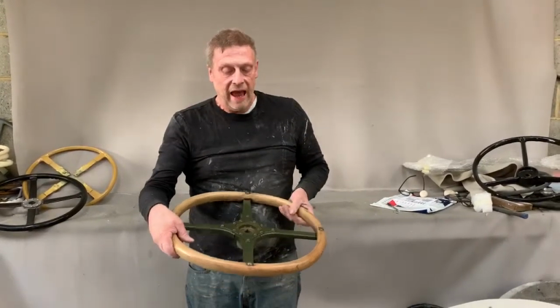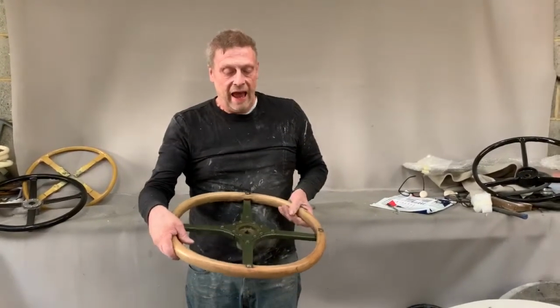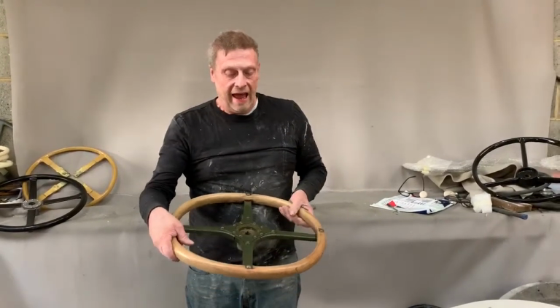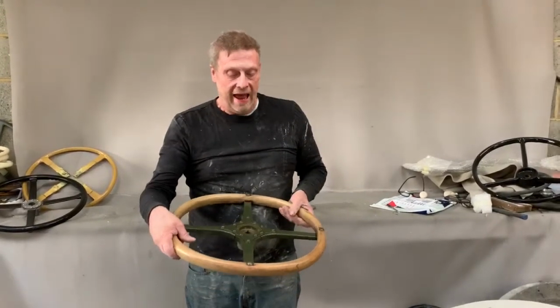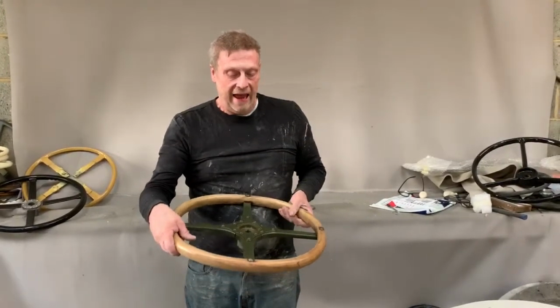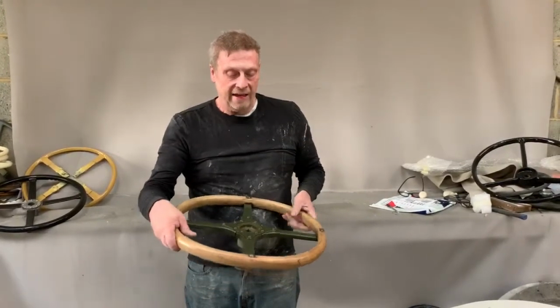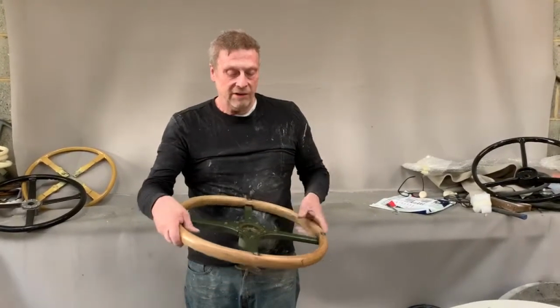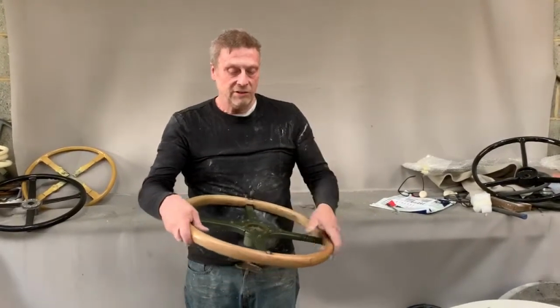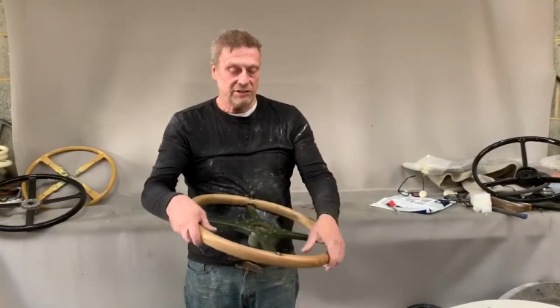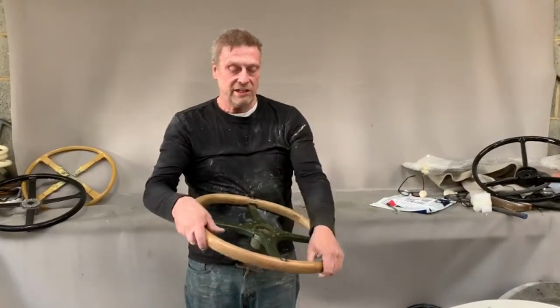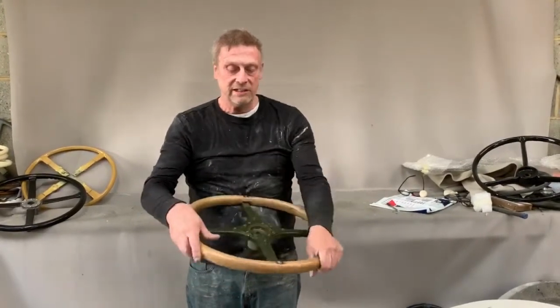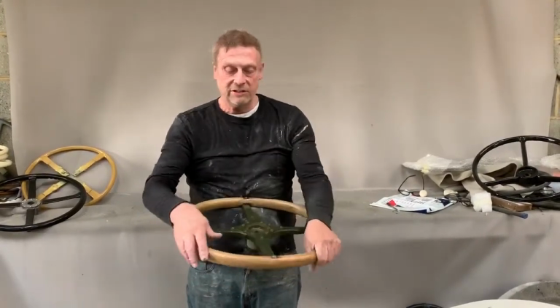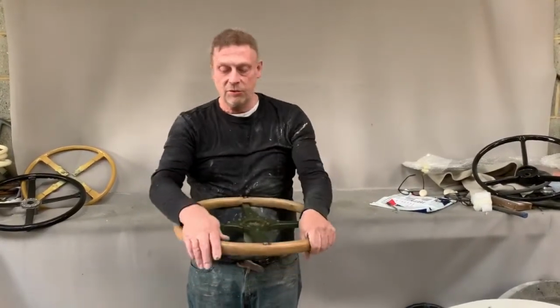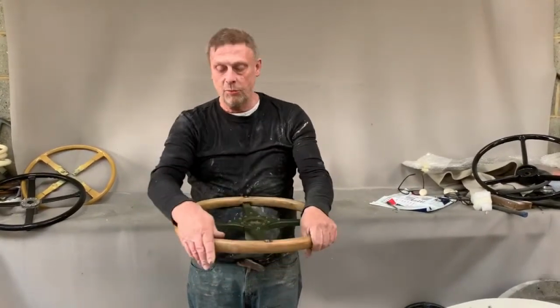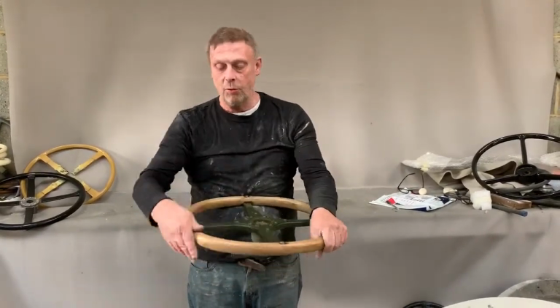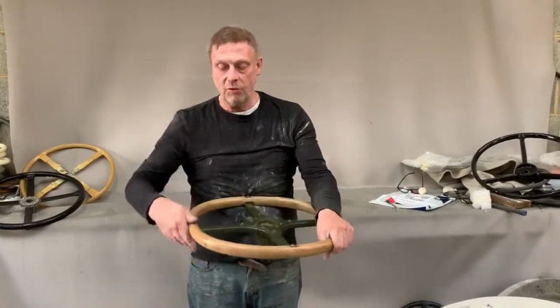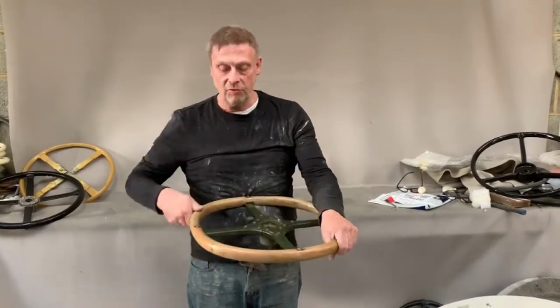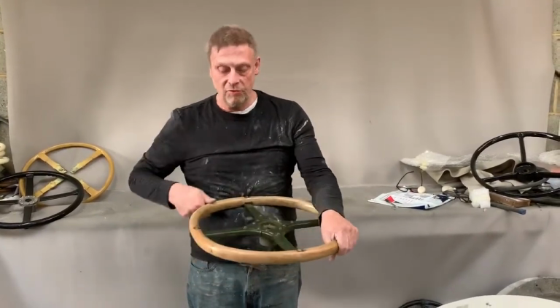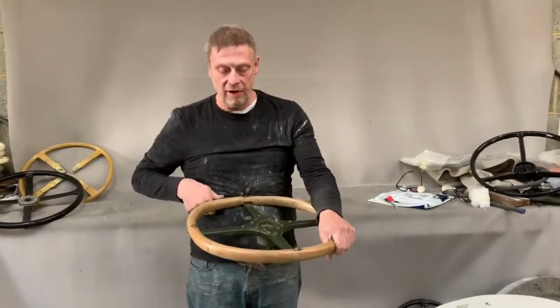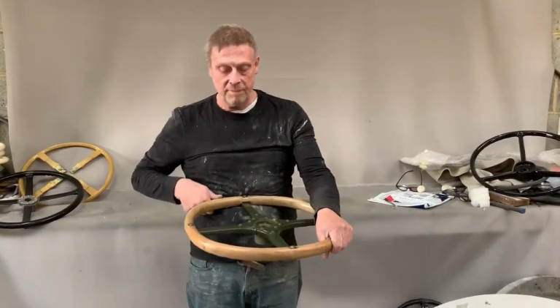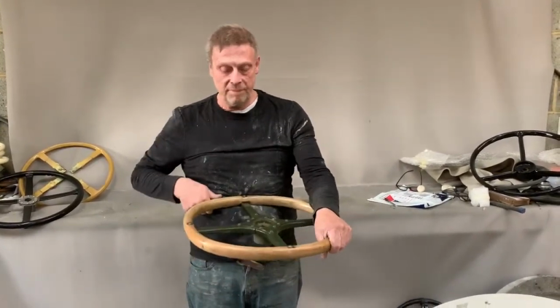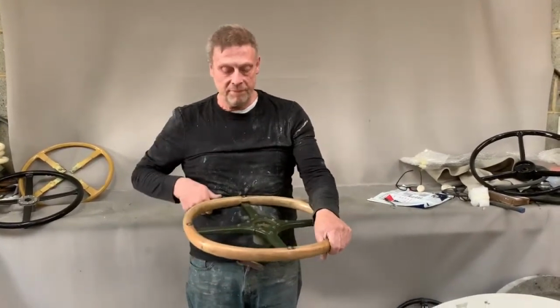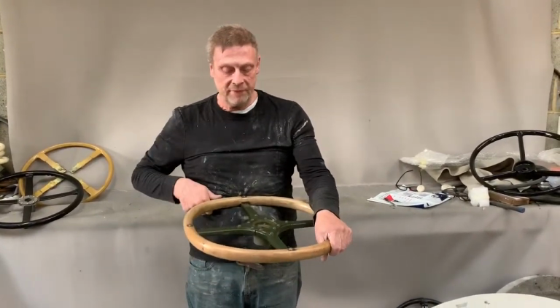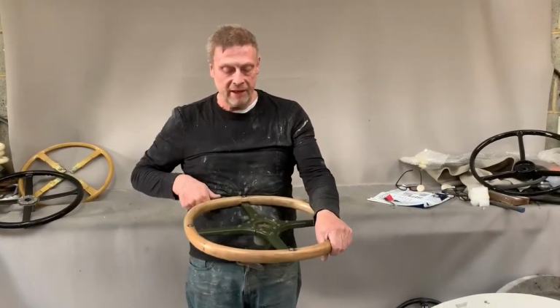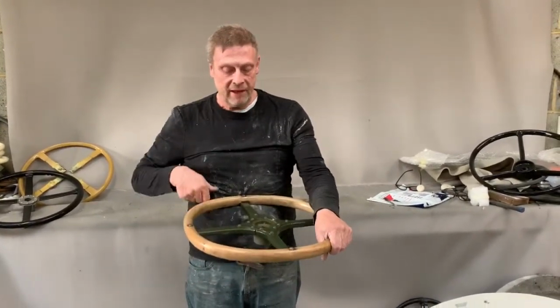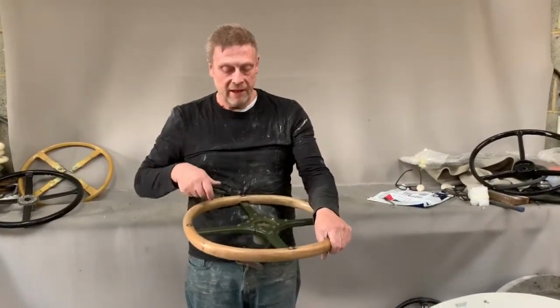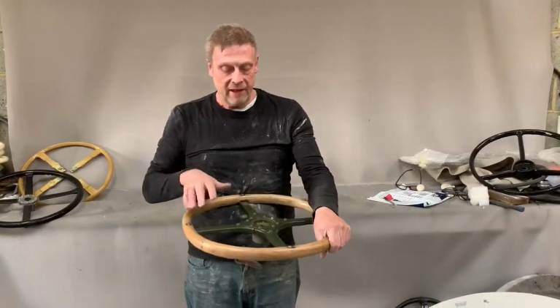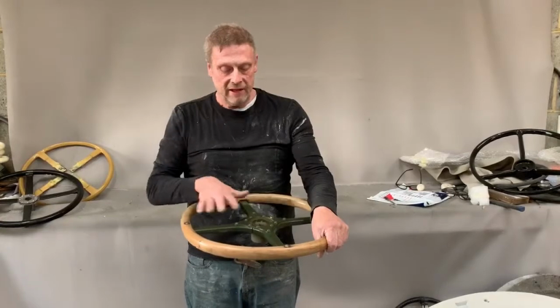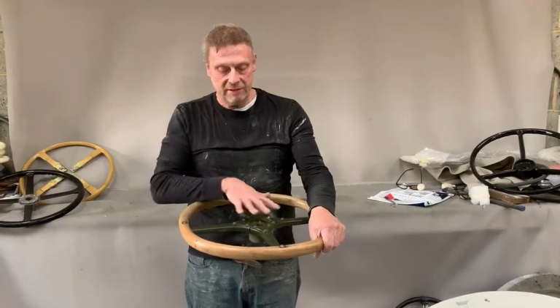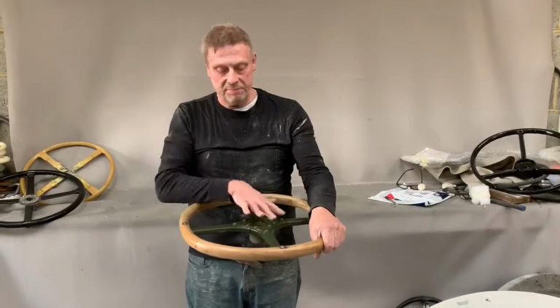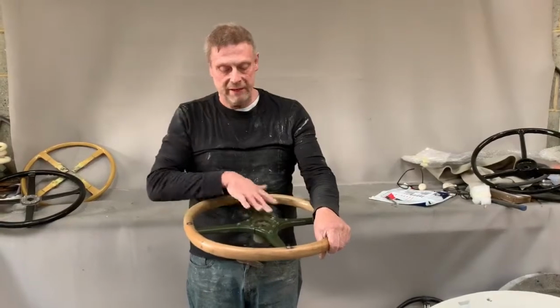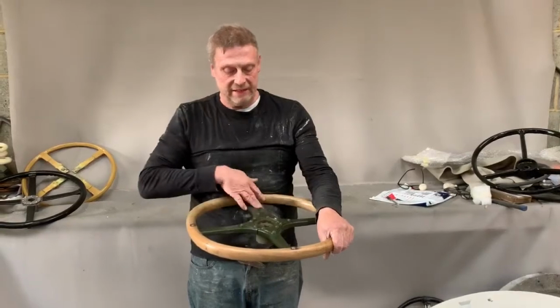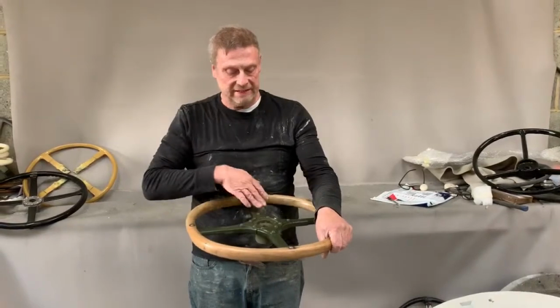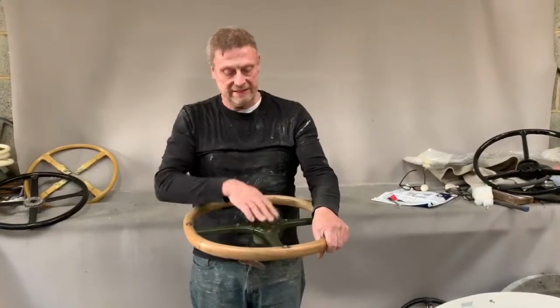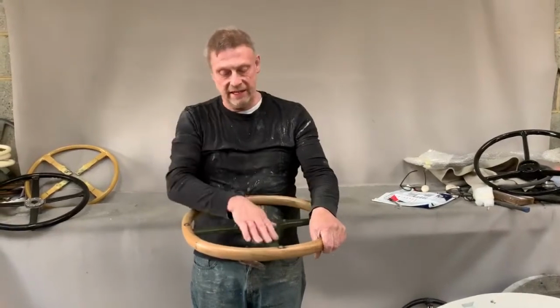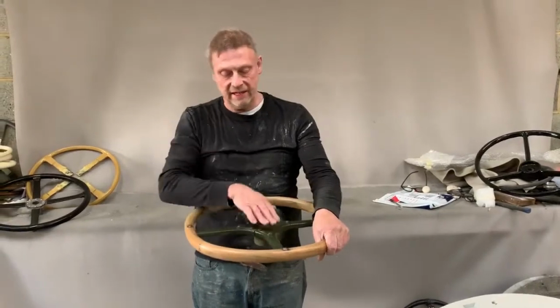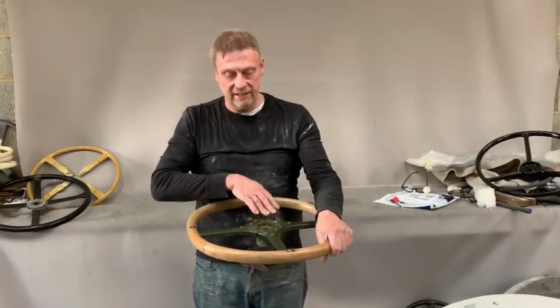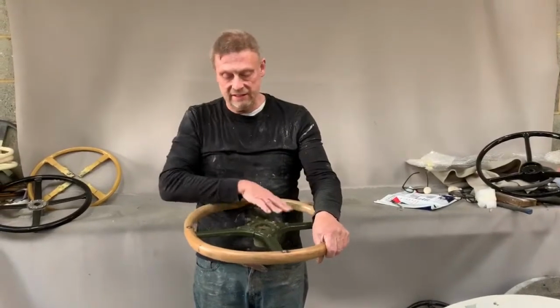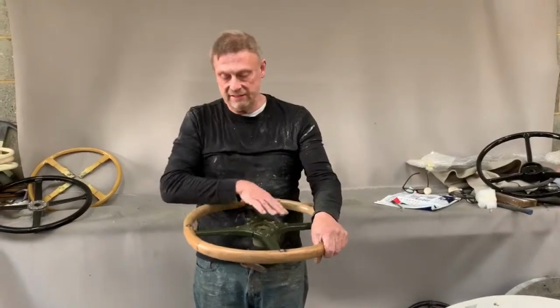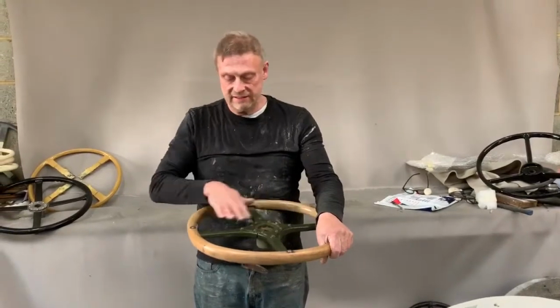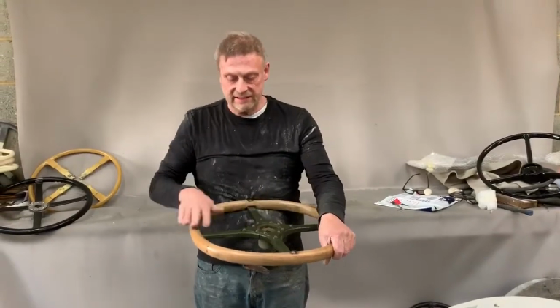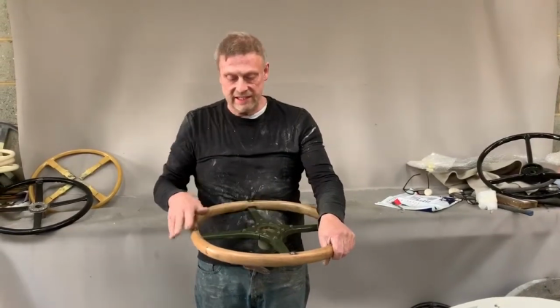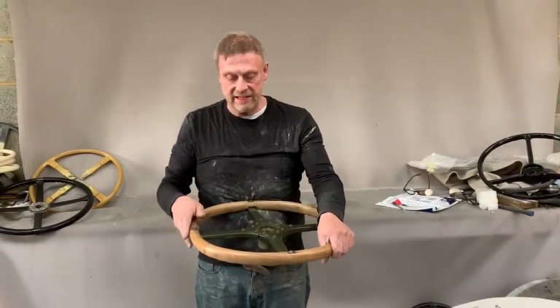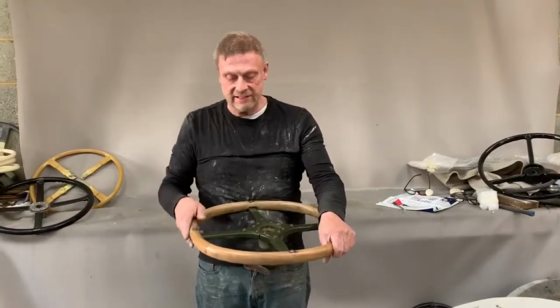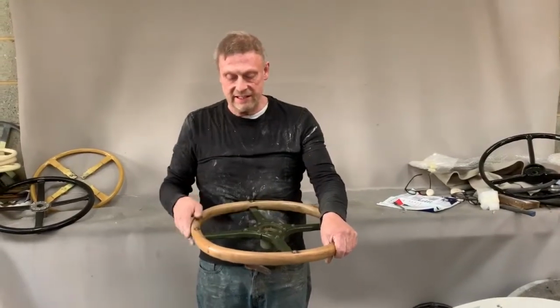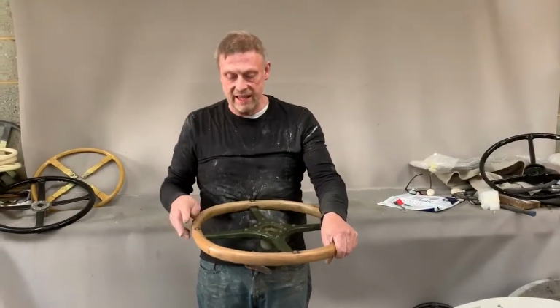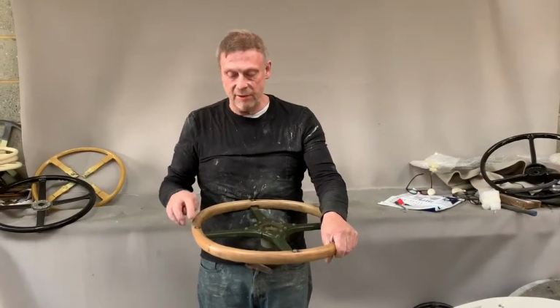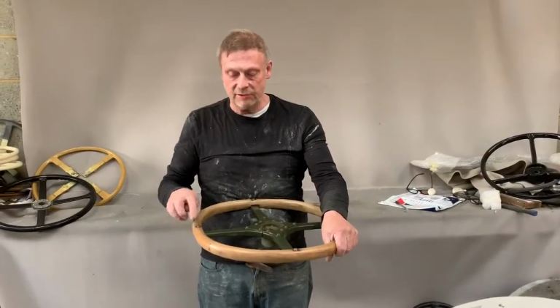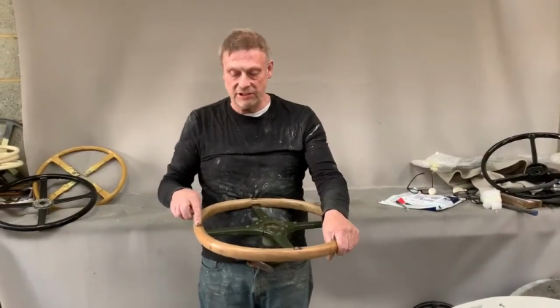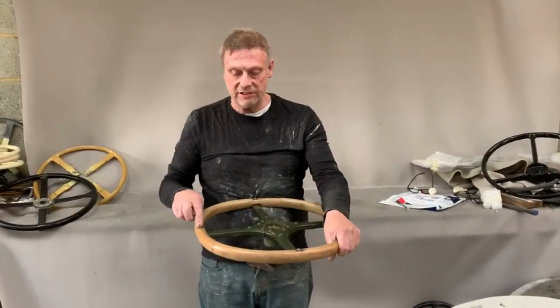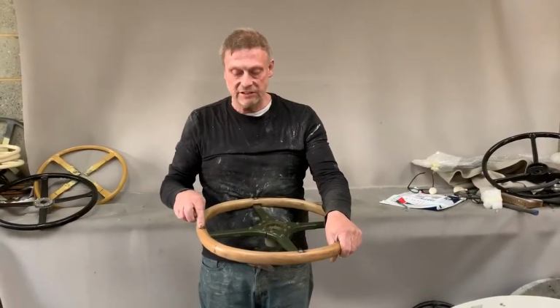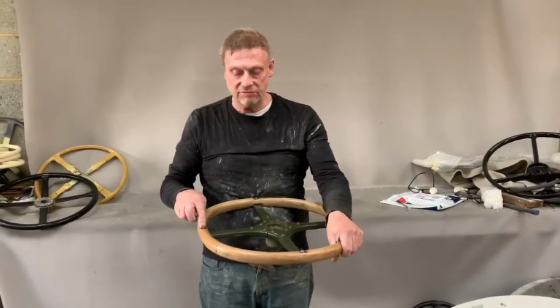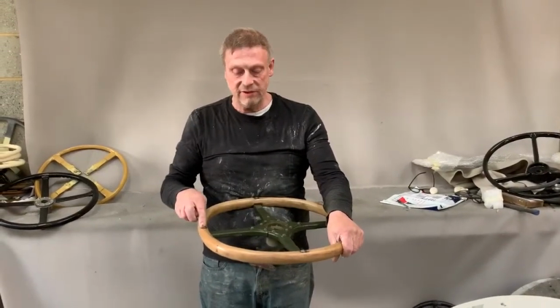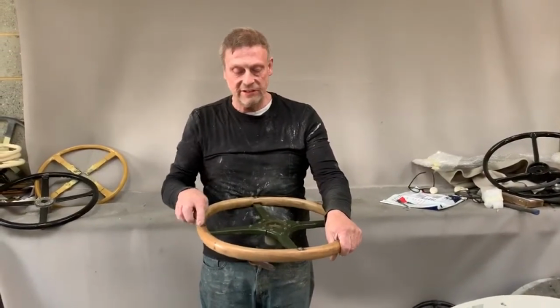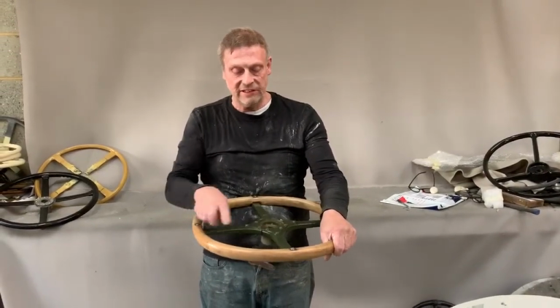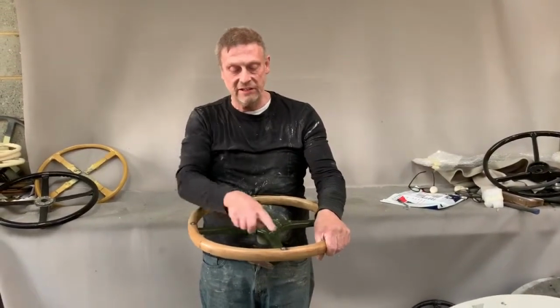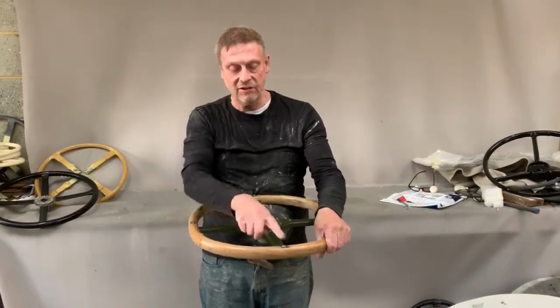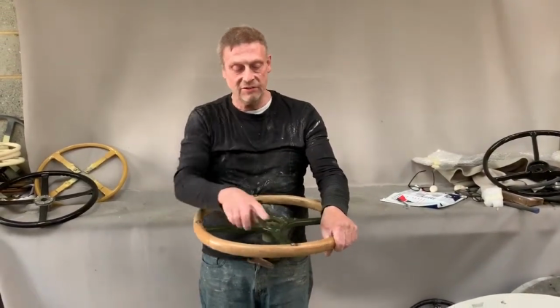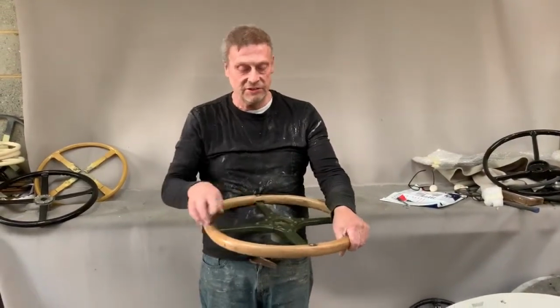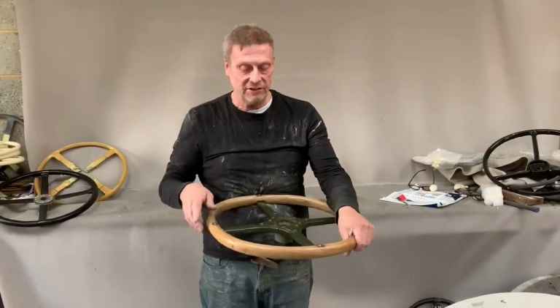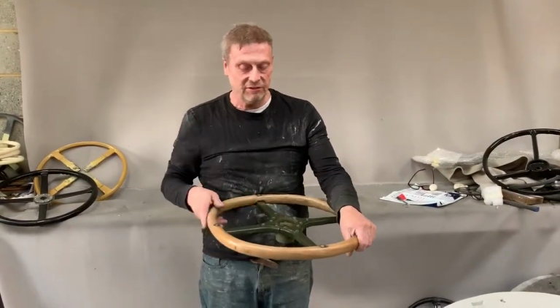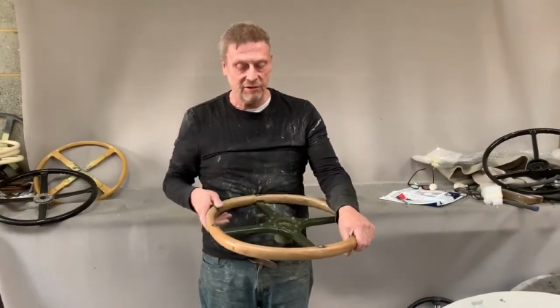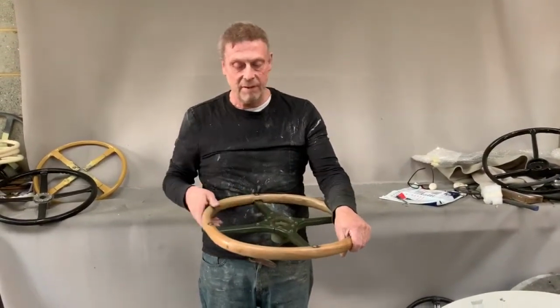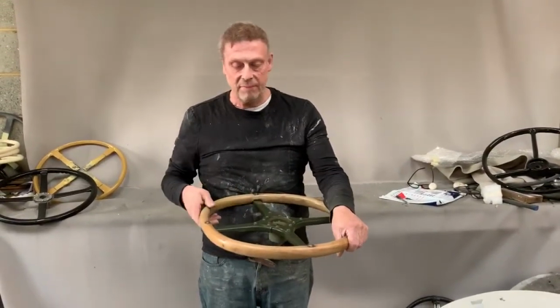You can see it's got a wooden rim and a big steel centre there which is riveted onto the rim.